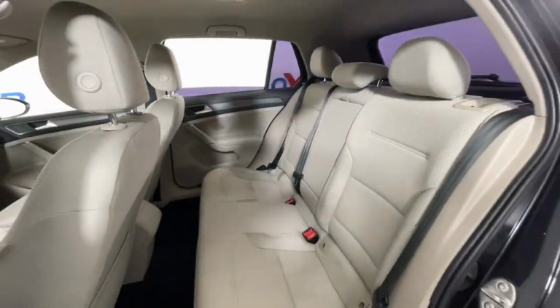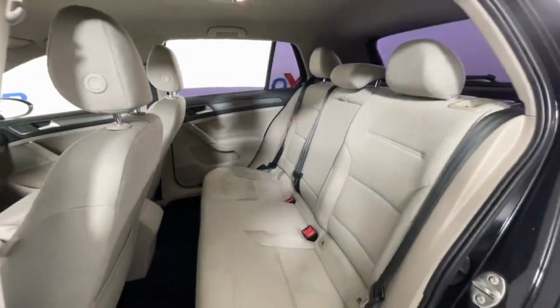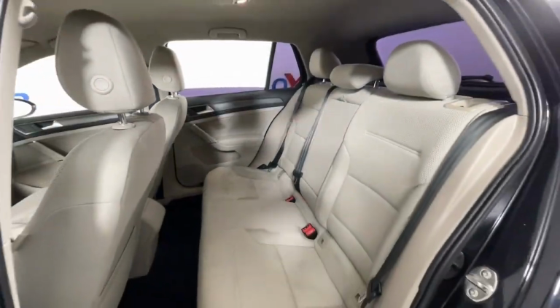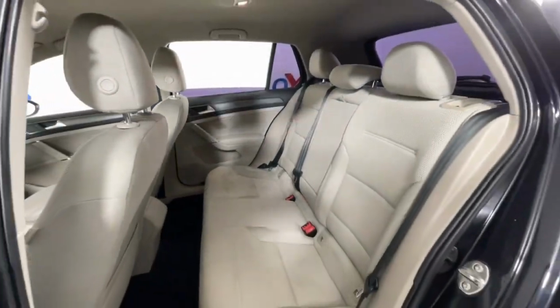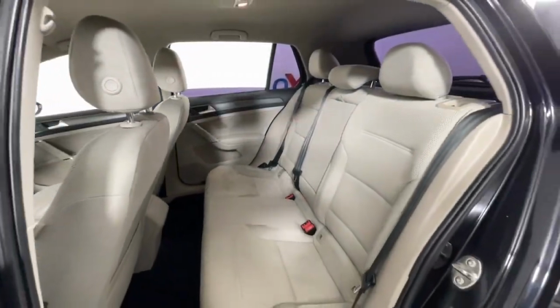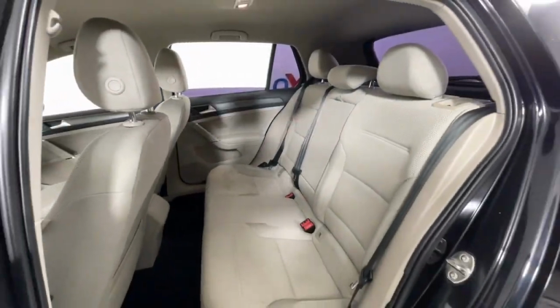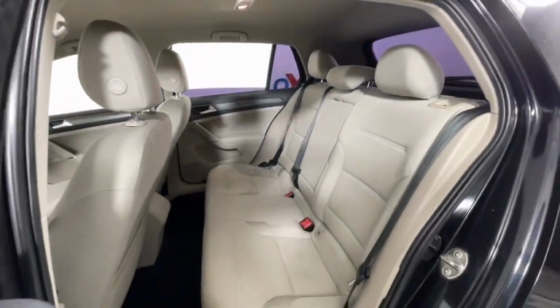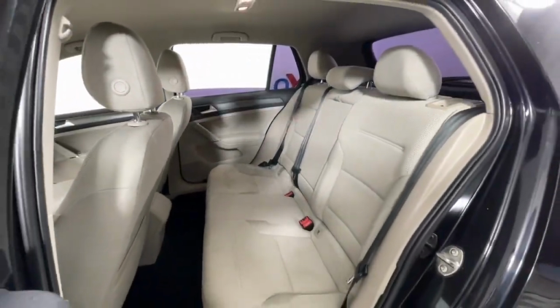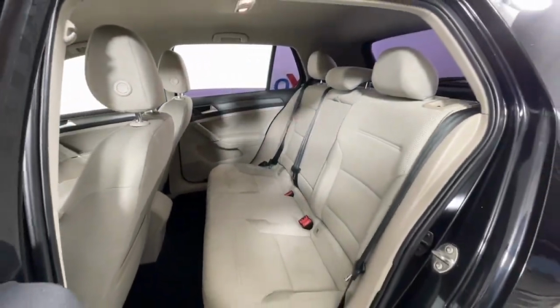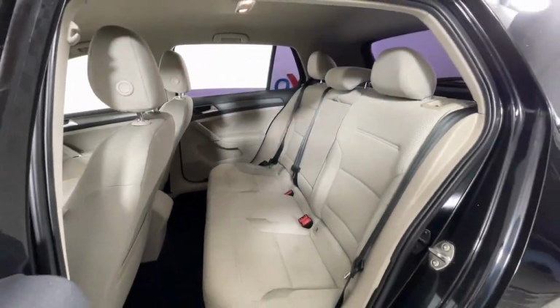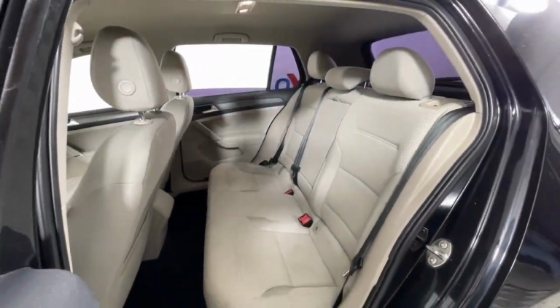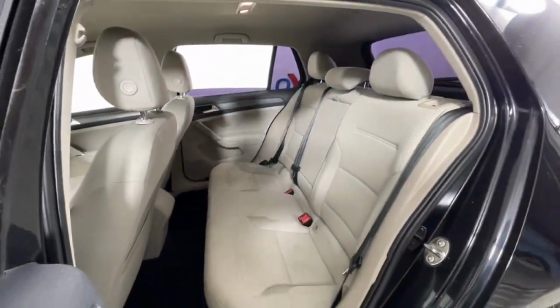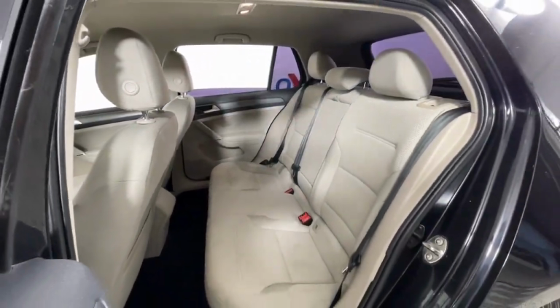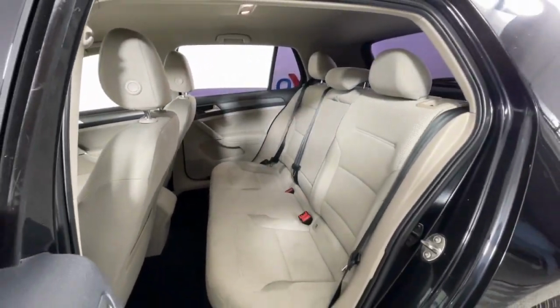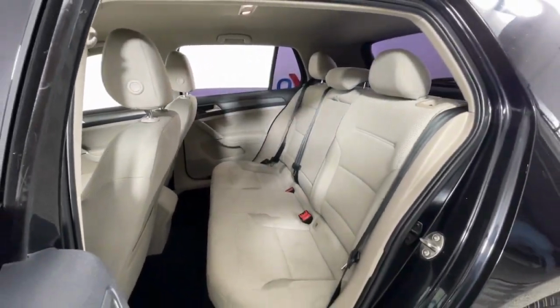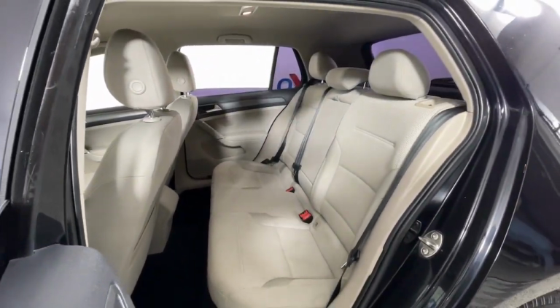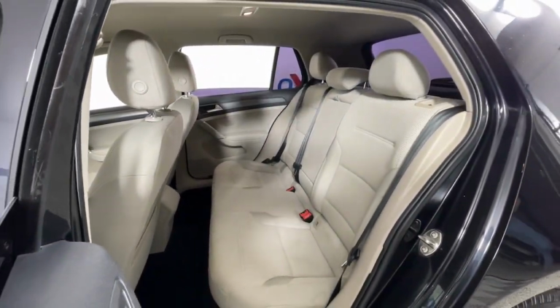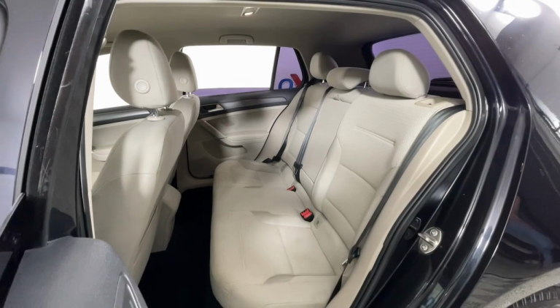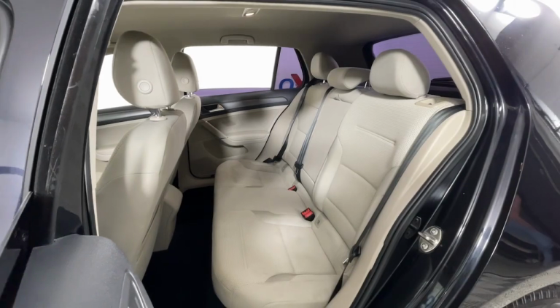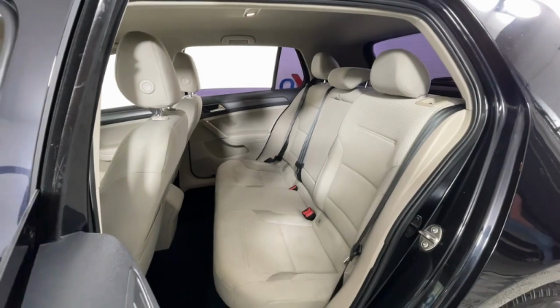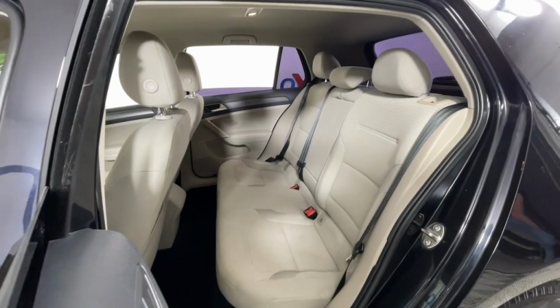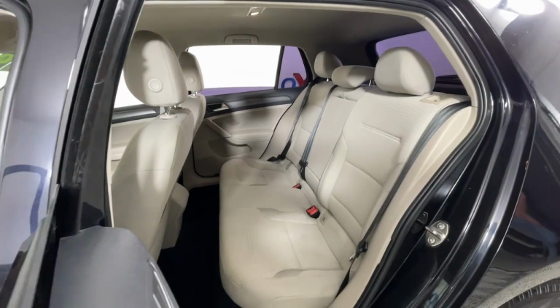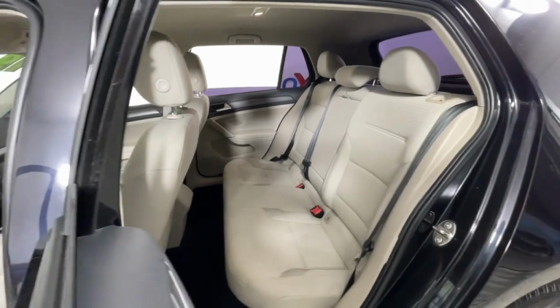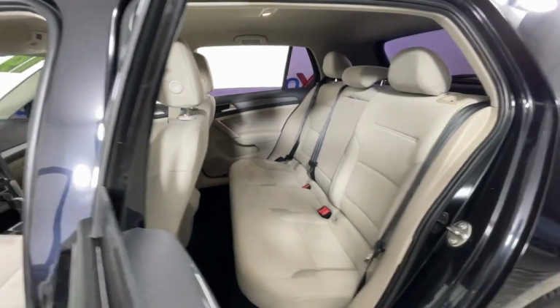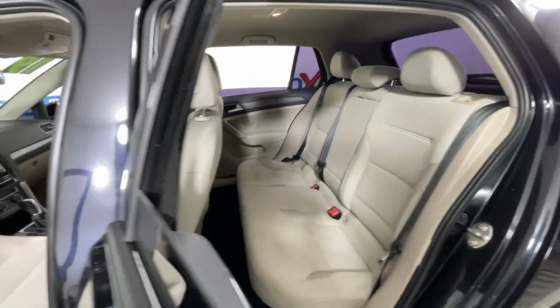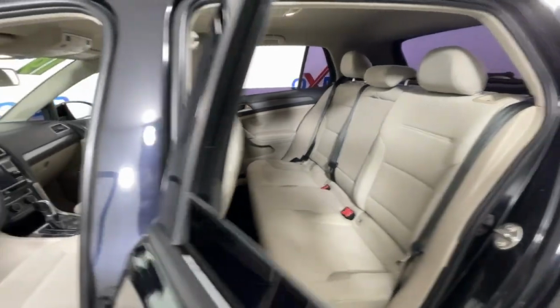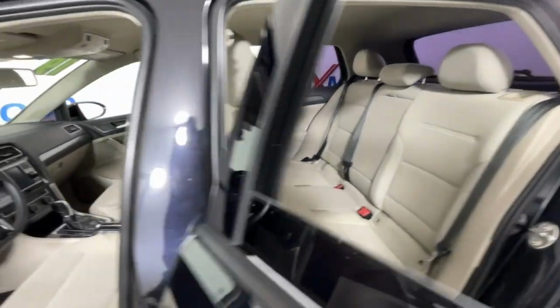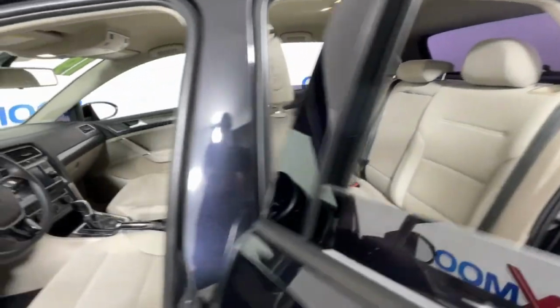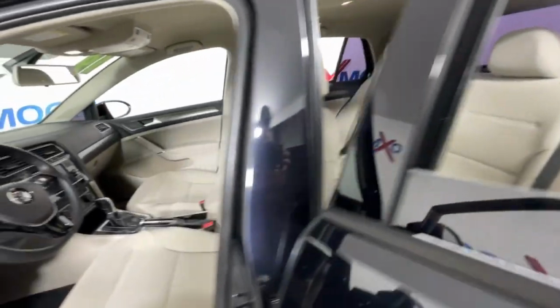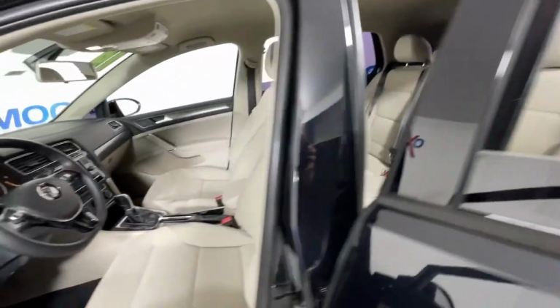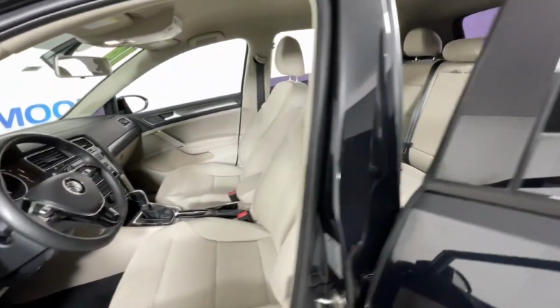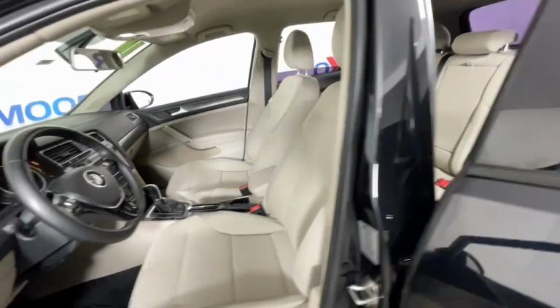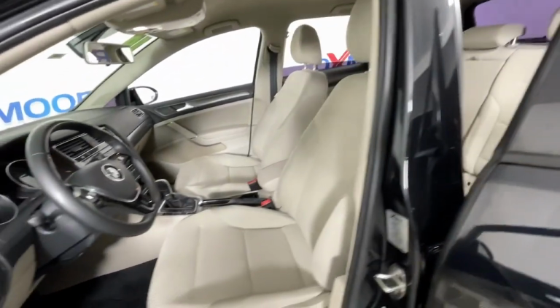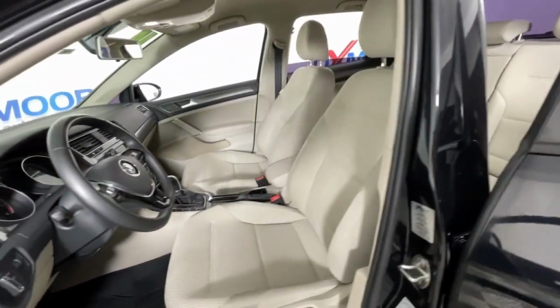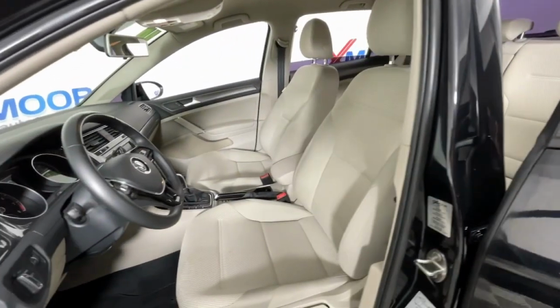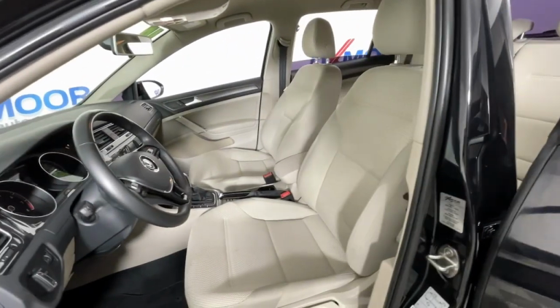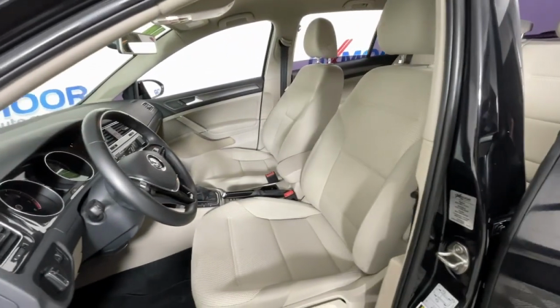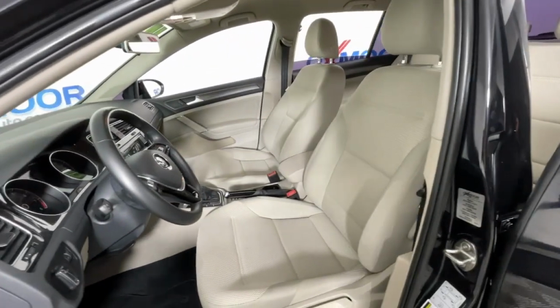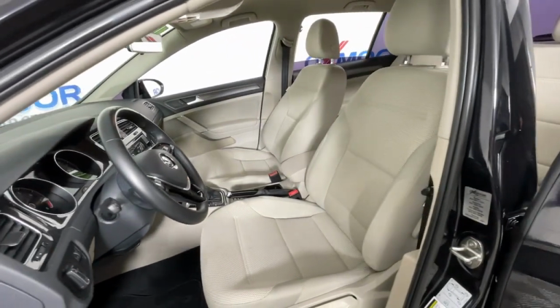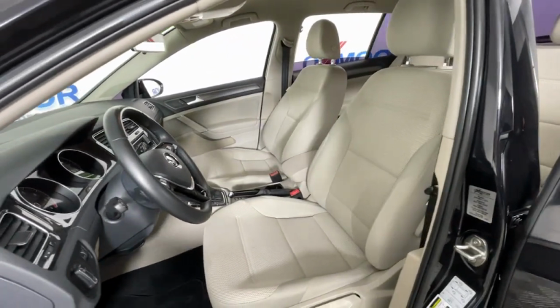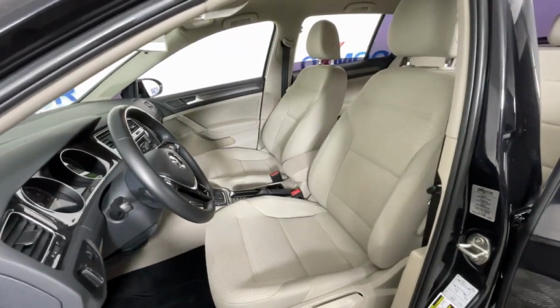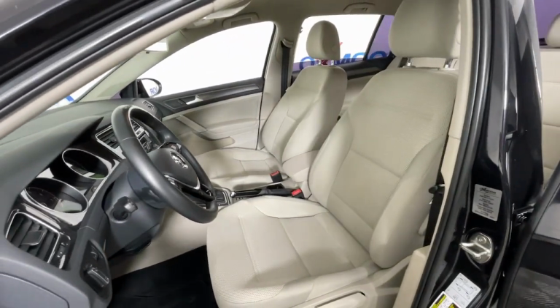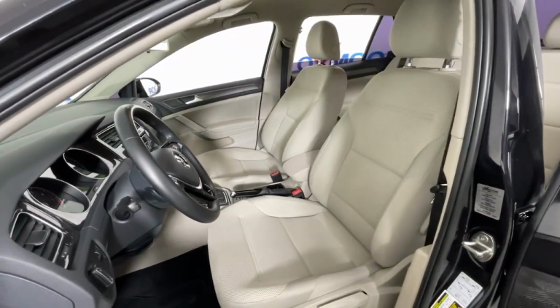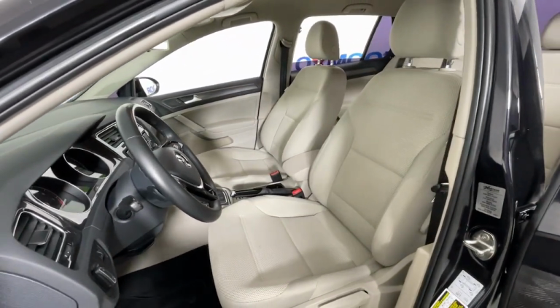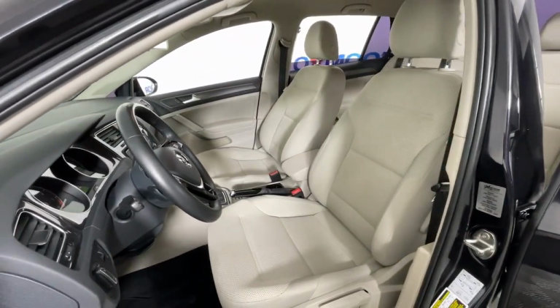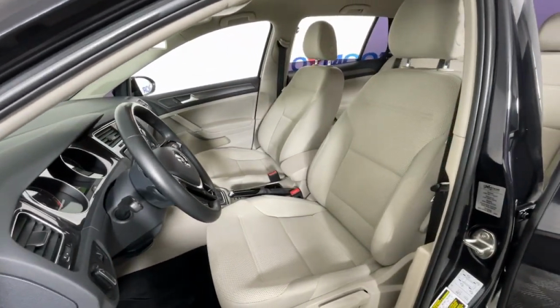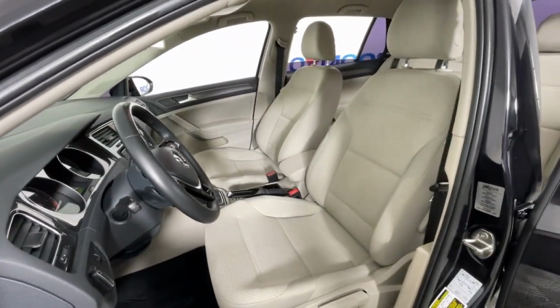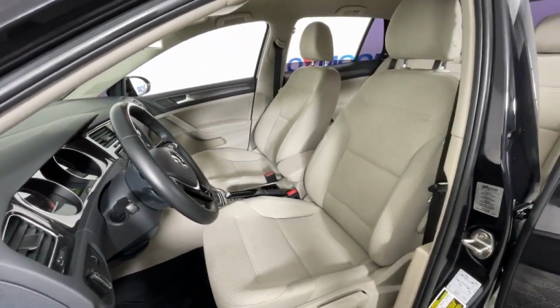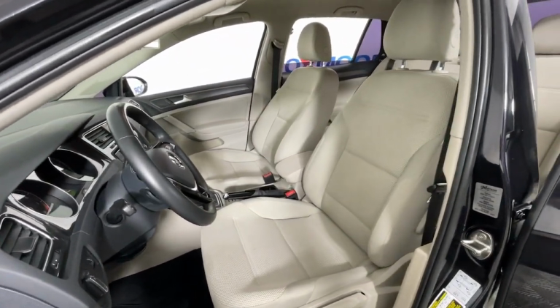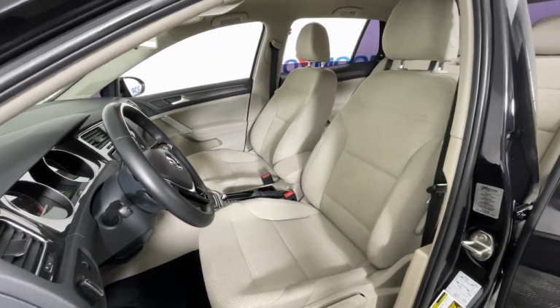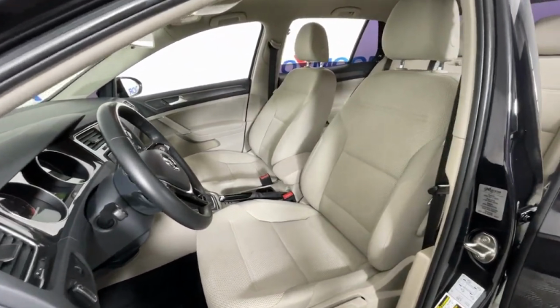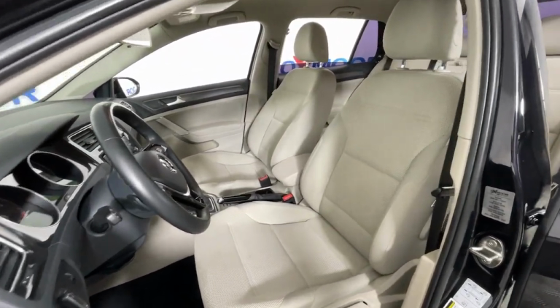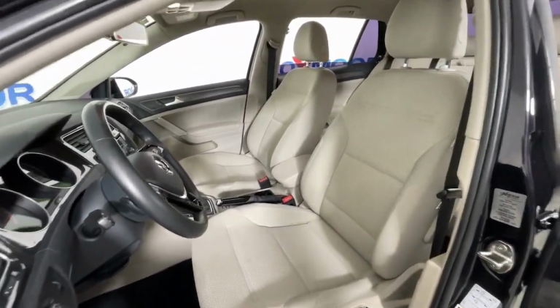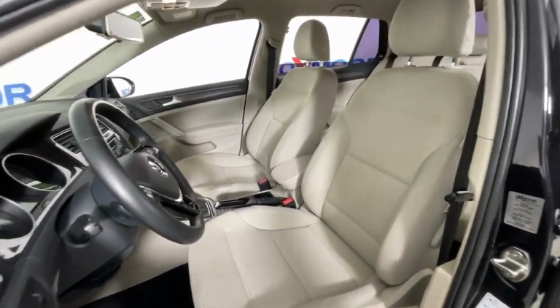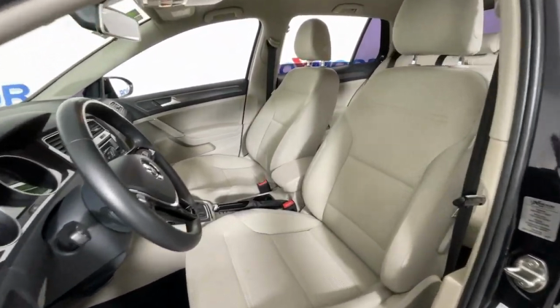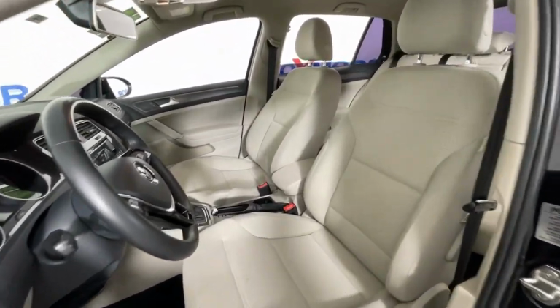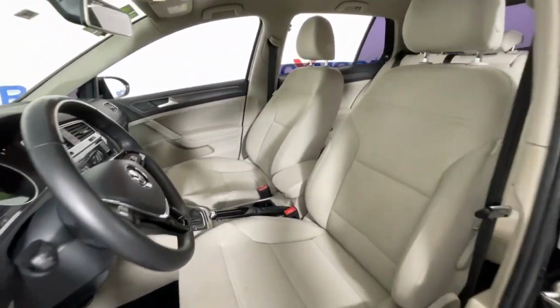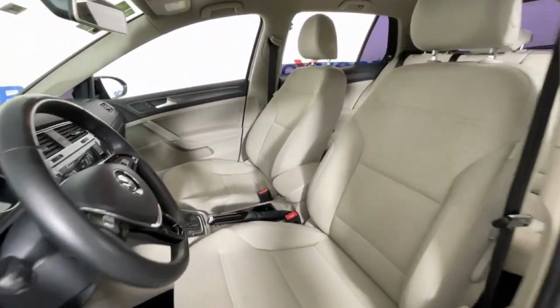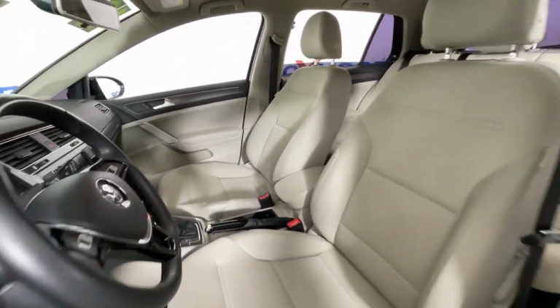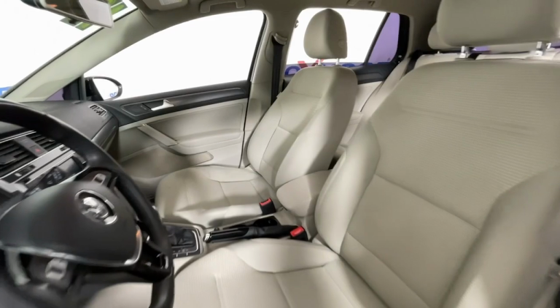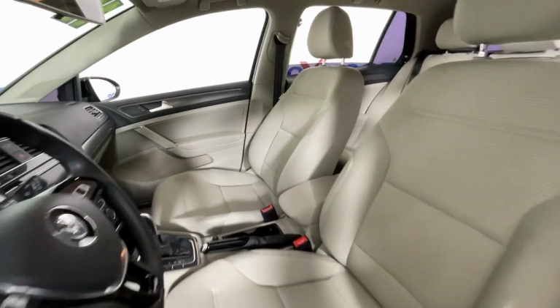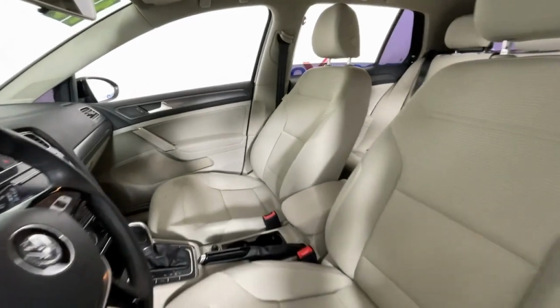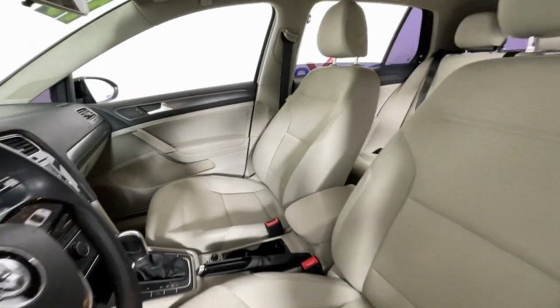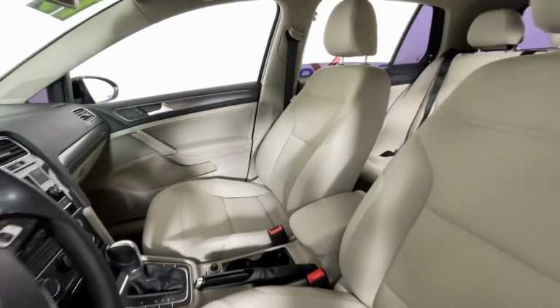Practical, efficient, comfortable, convenient, and fun to drive — this conscientious compact is a reliable partner for your busy lifestyle.